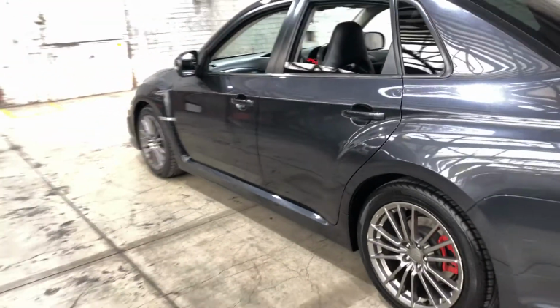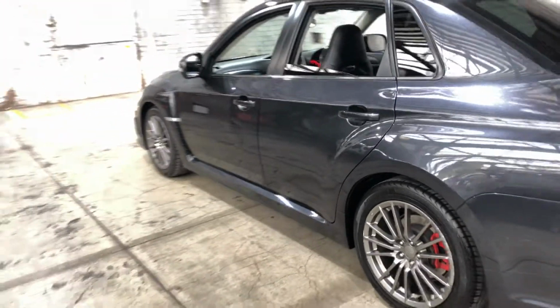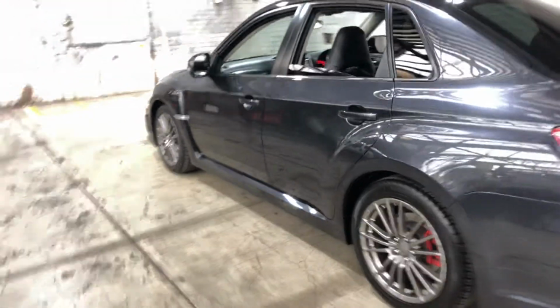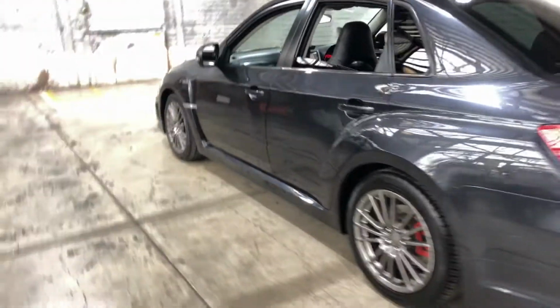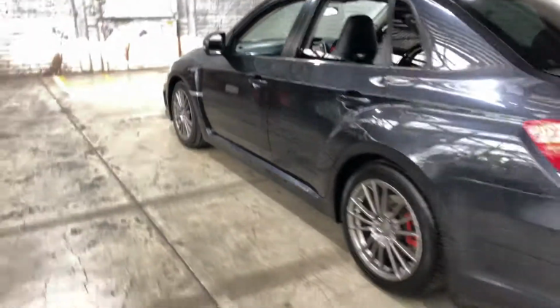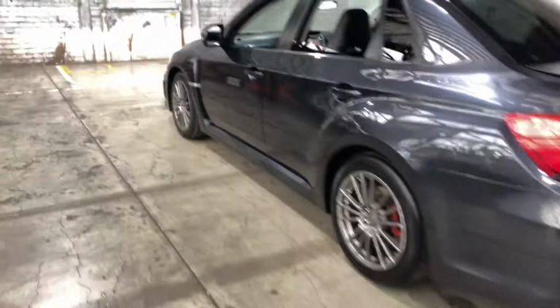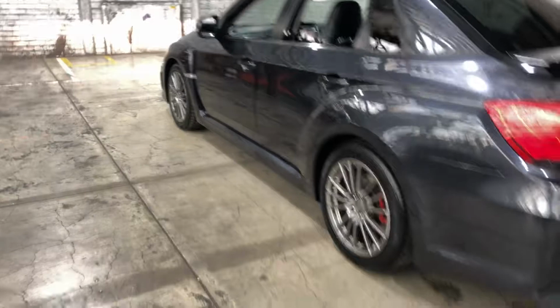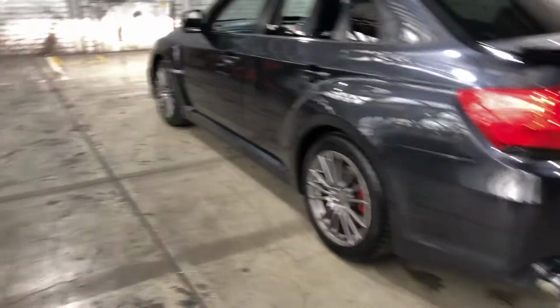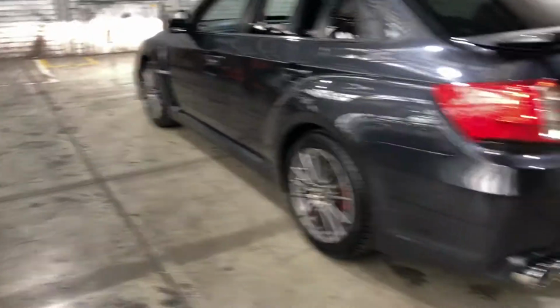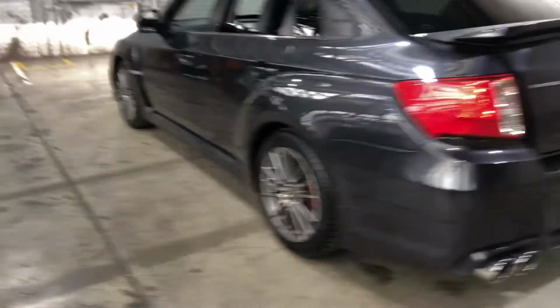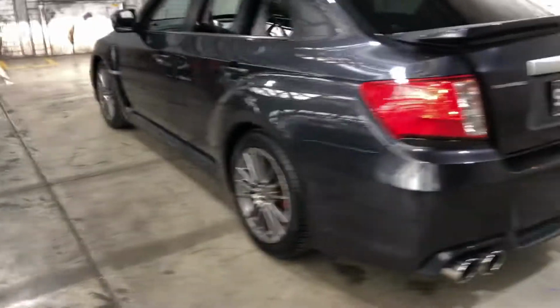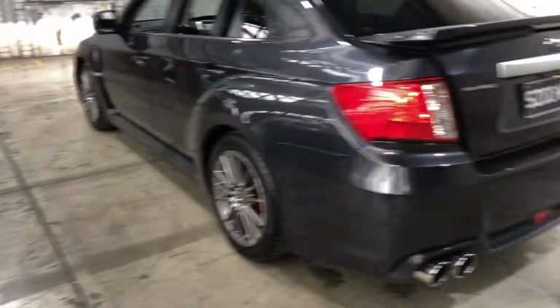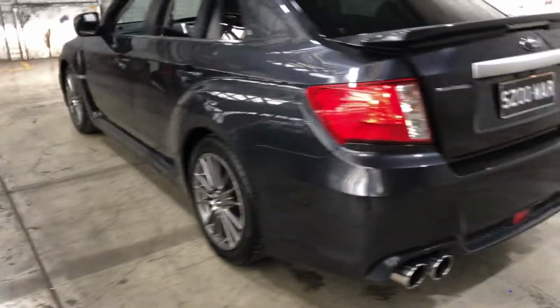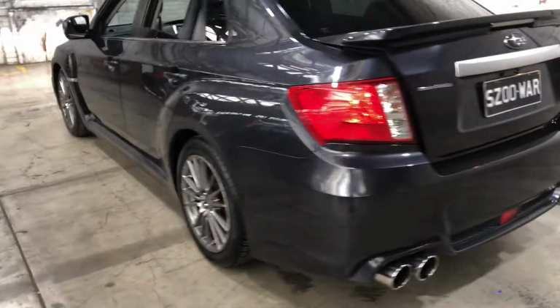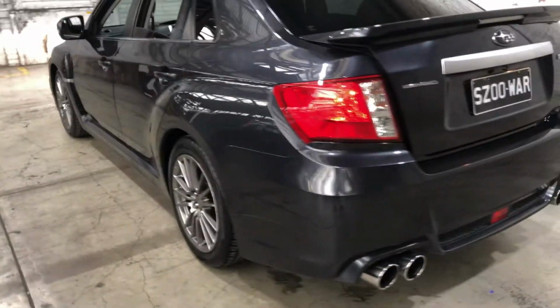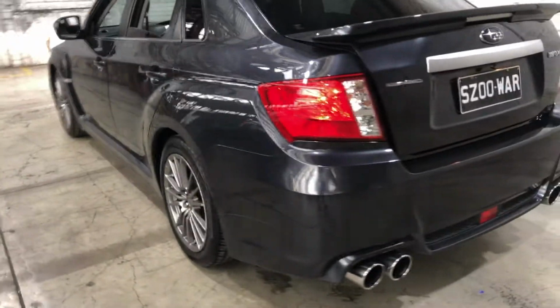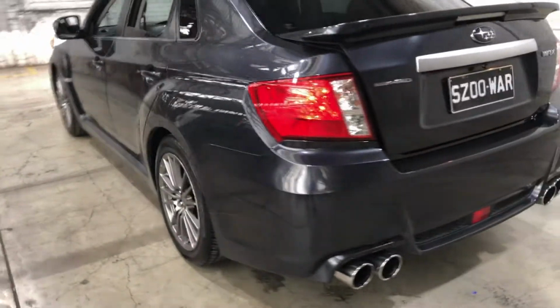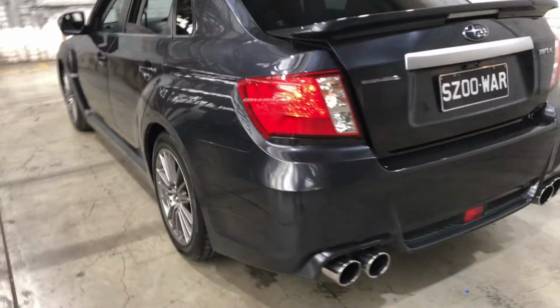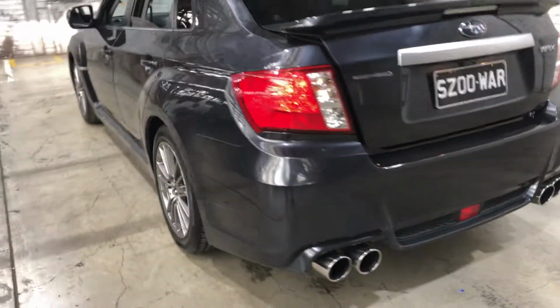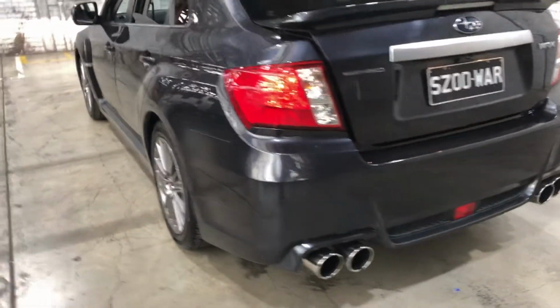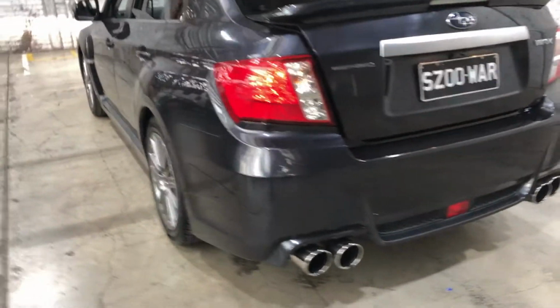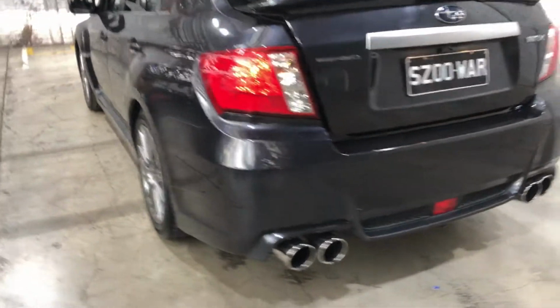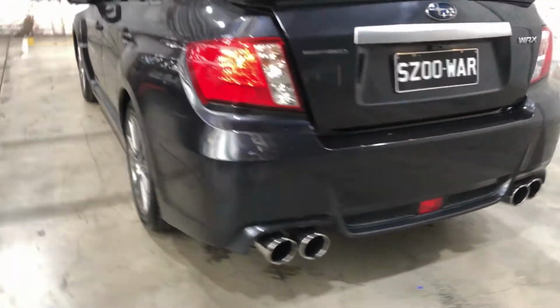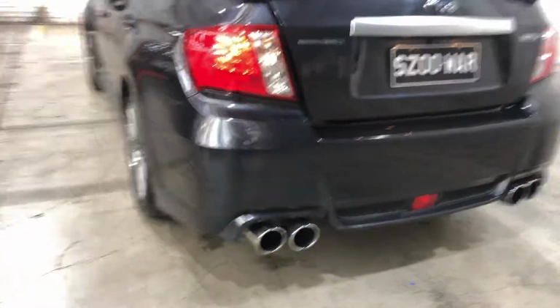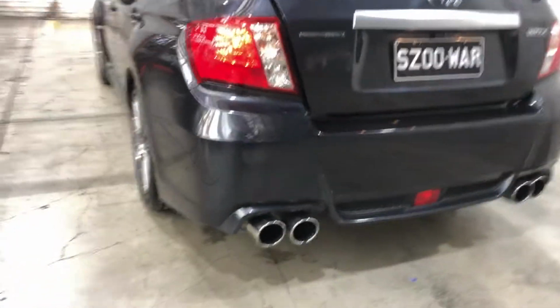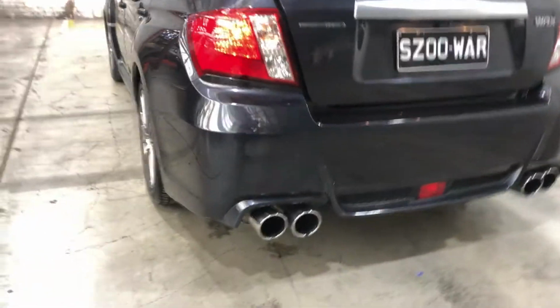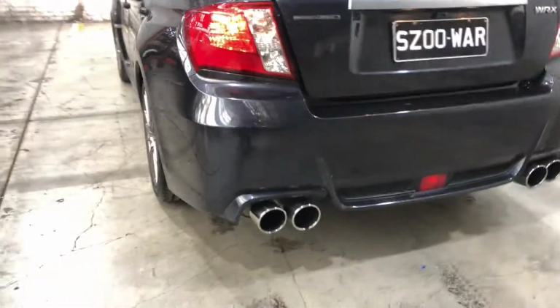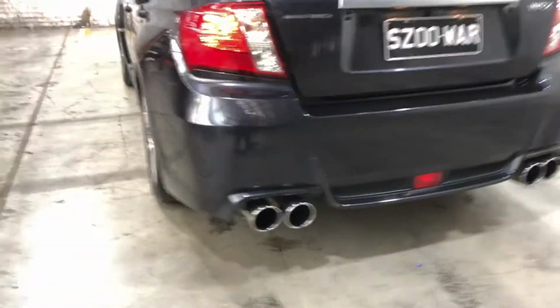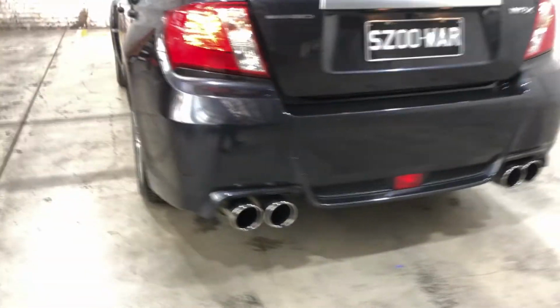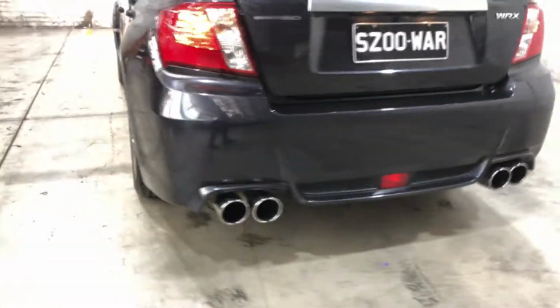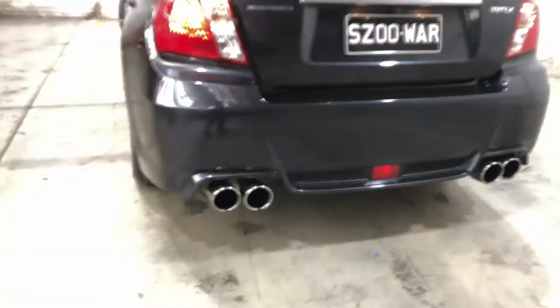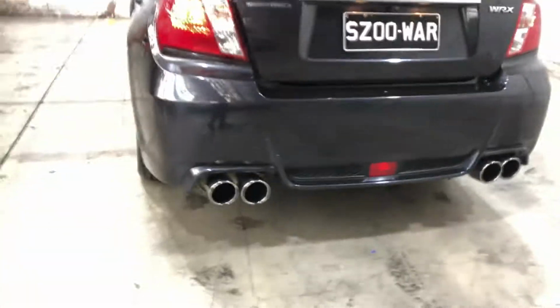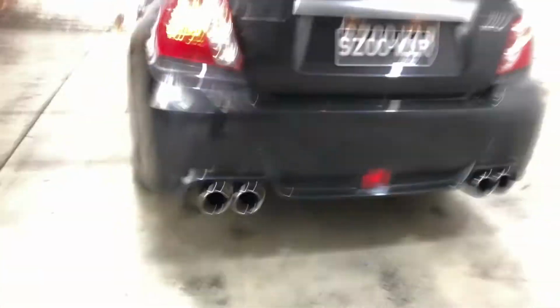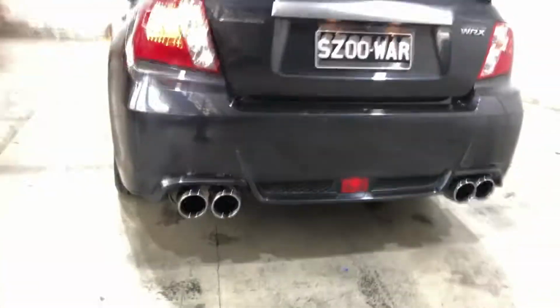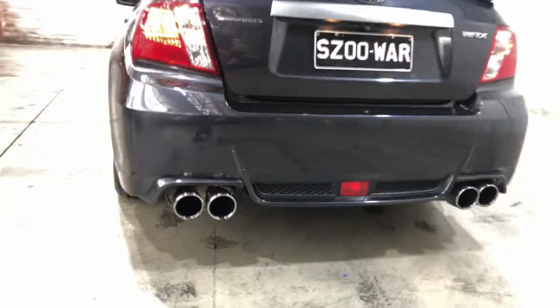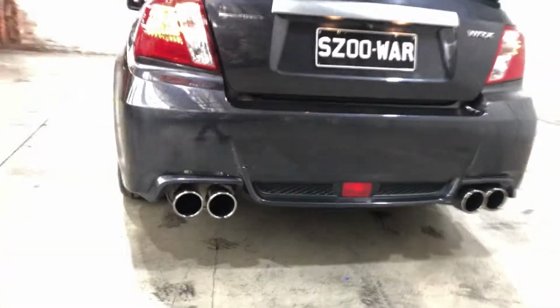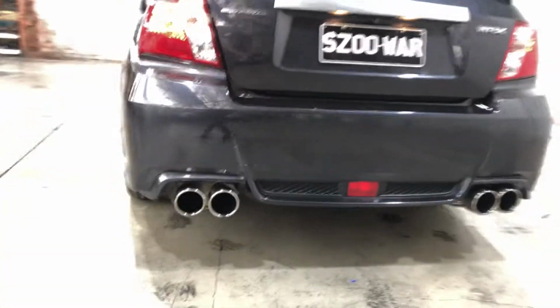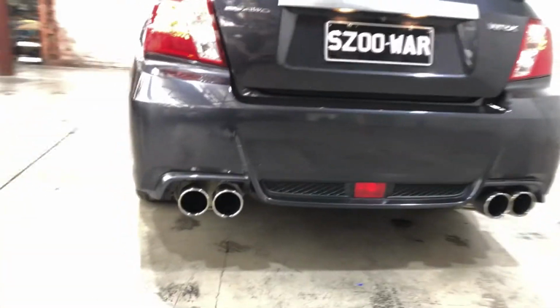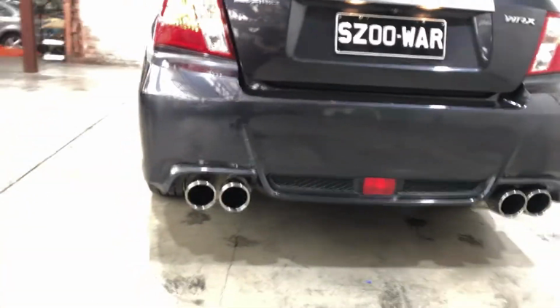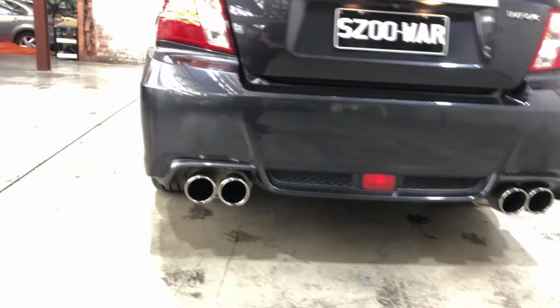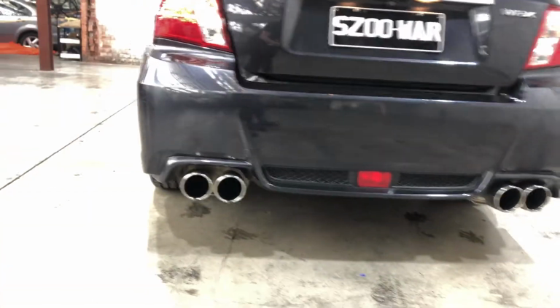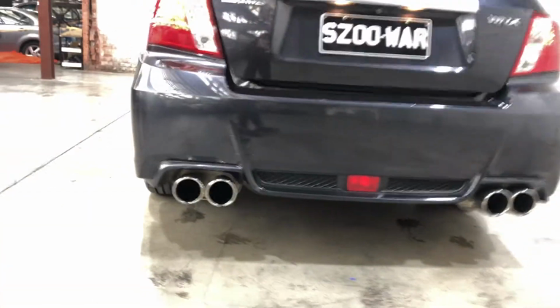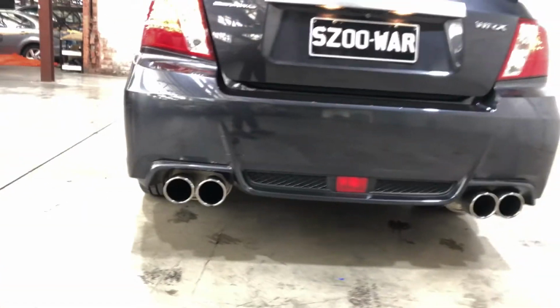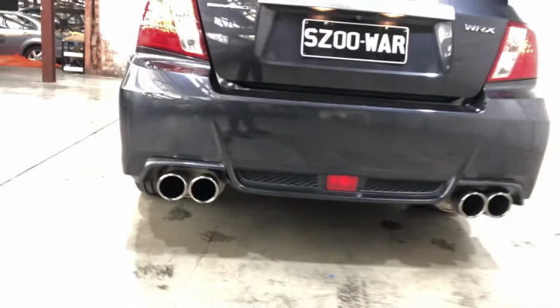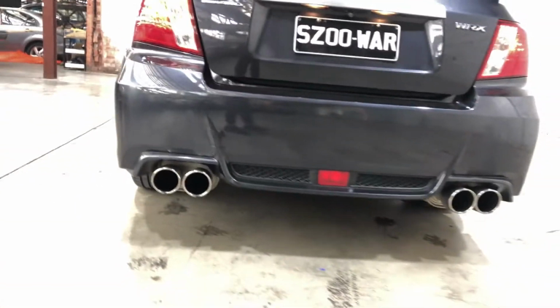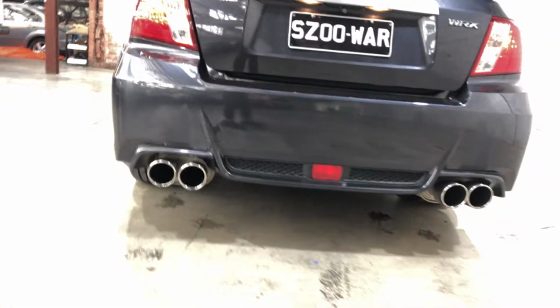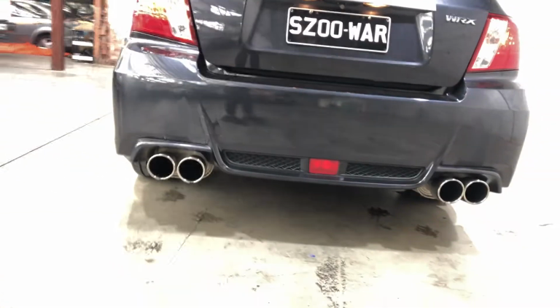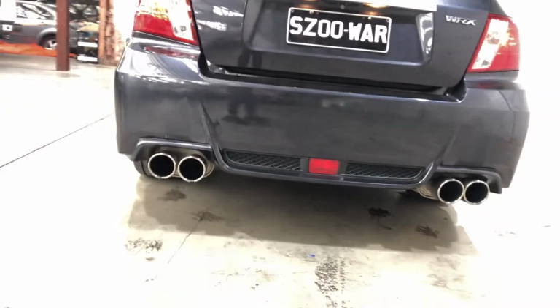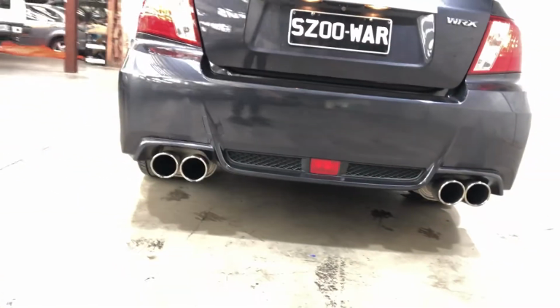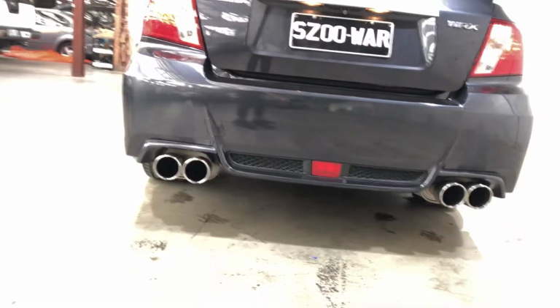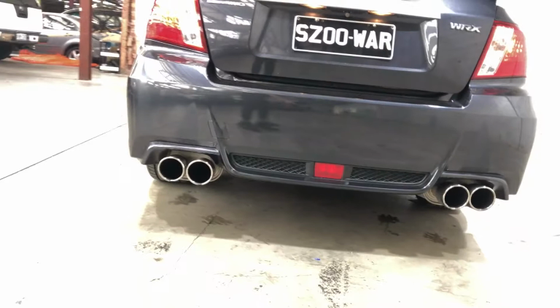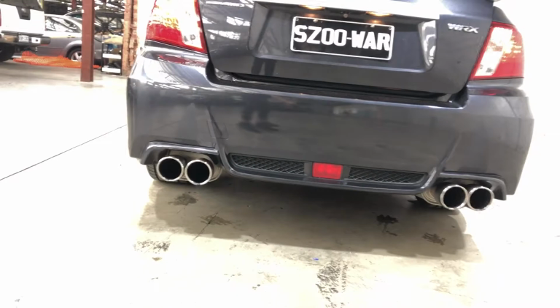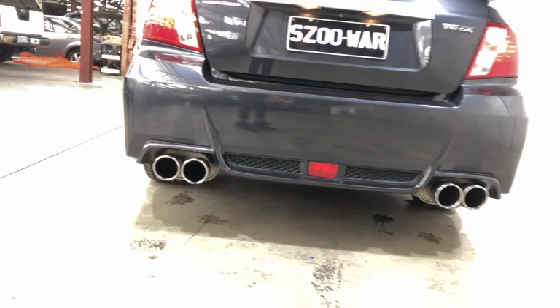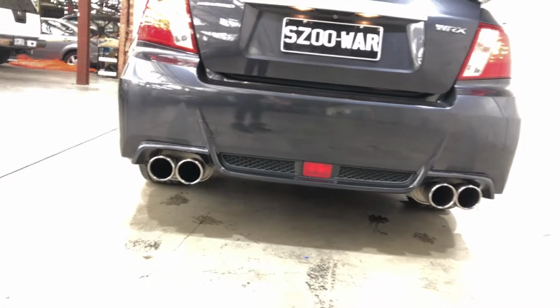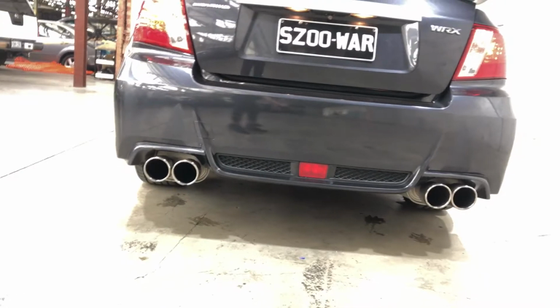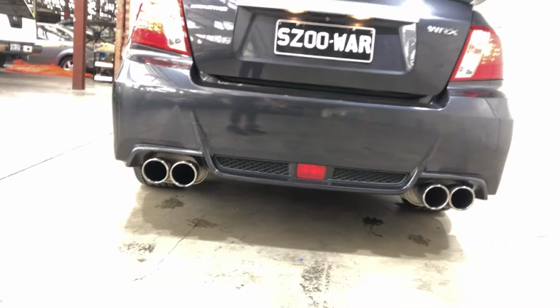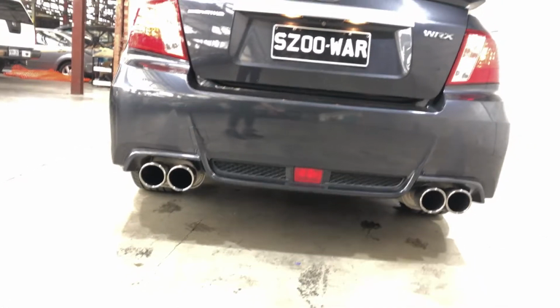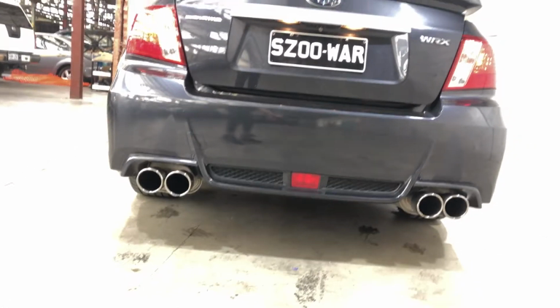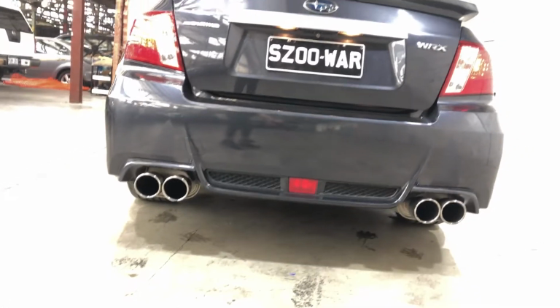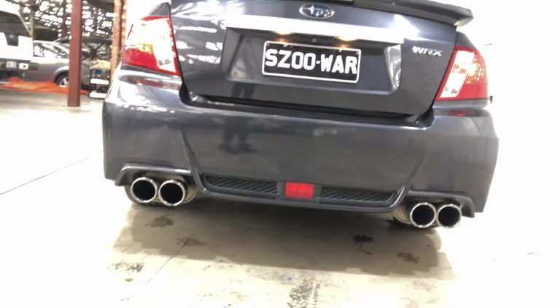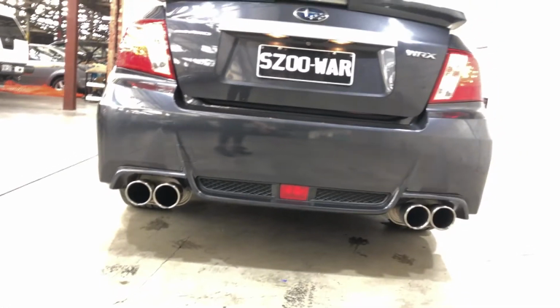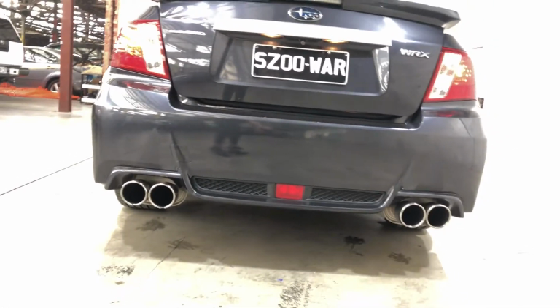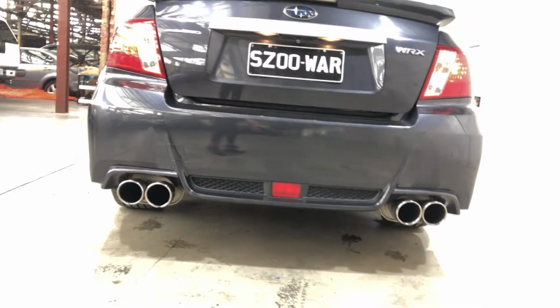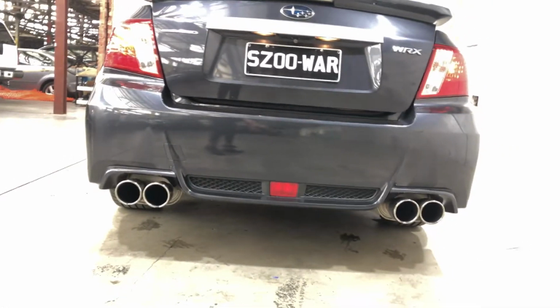As we head to the back here, you can see that the exhaust has been modified — it does come with an aftermarket Invidia exhaust system.